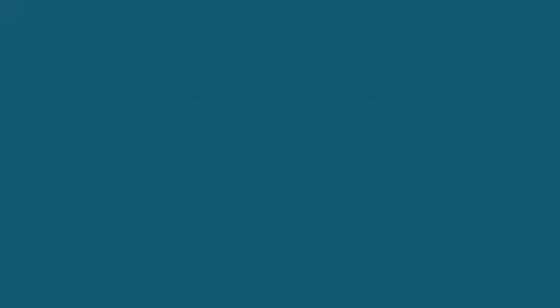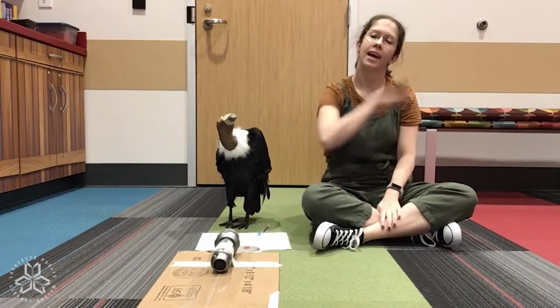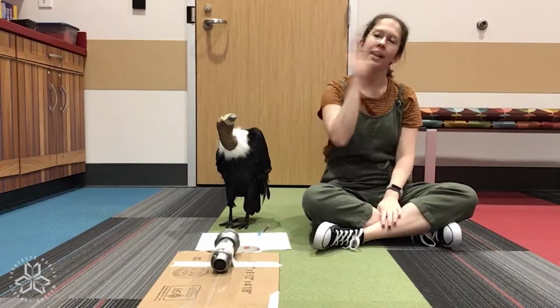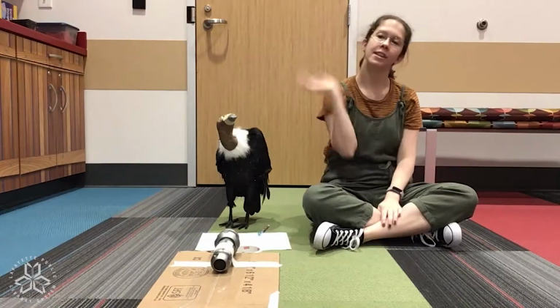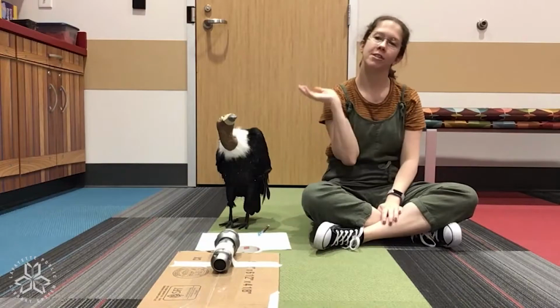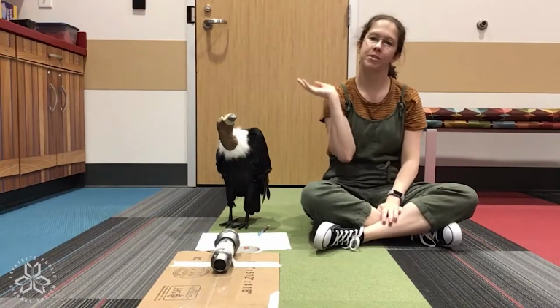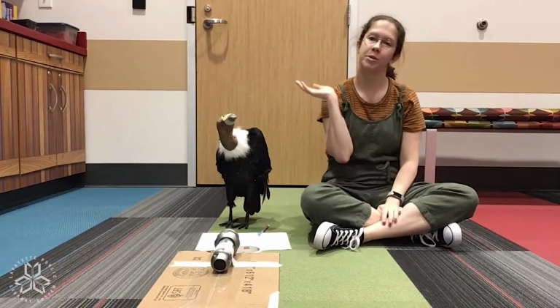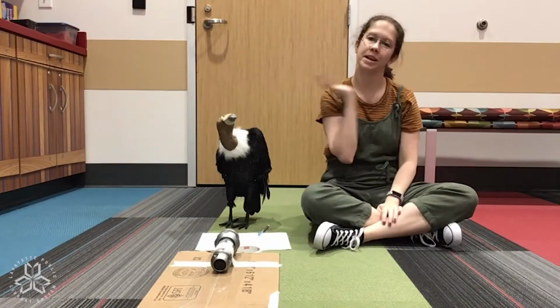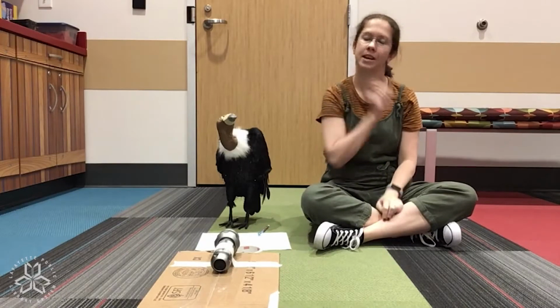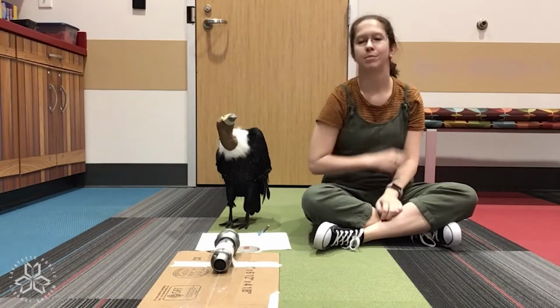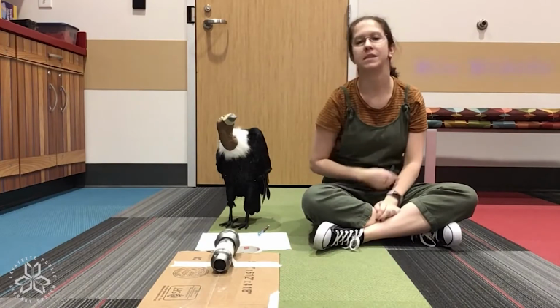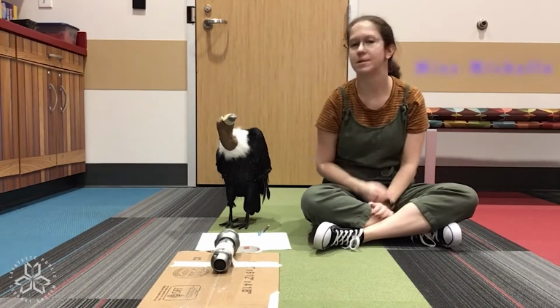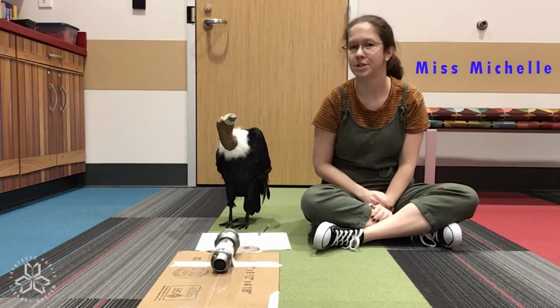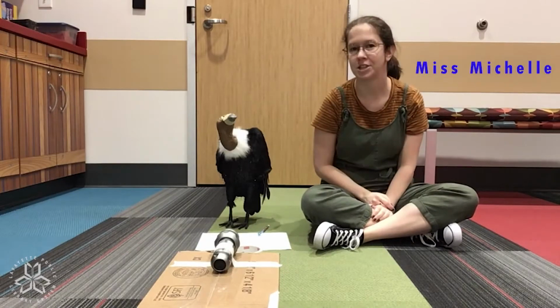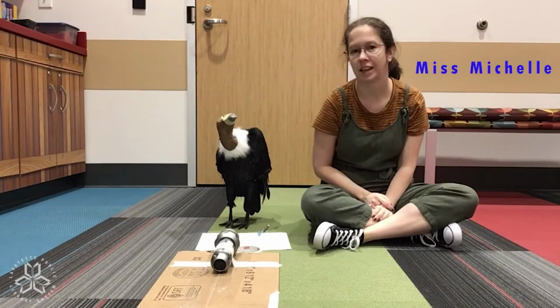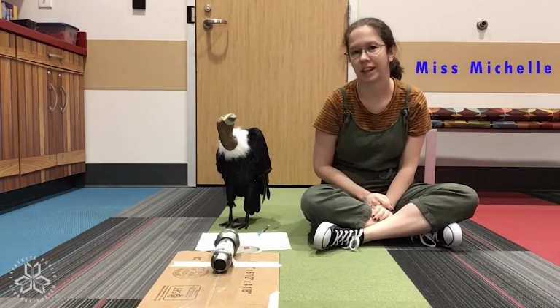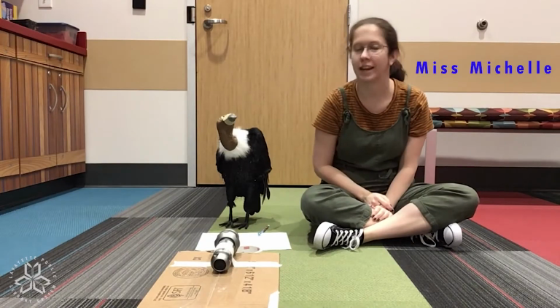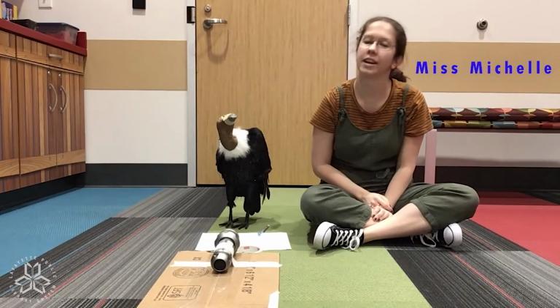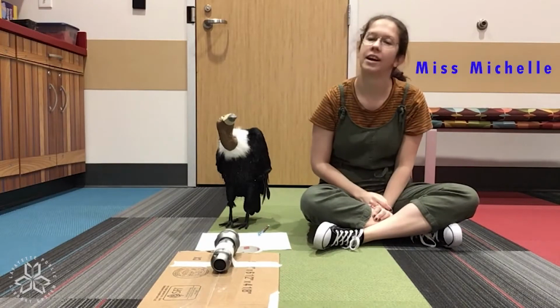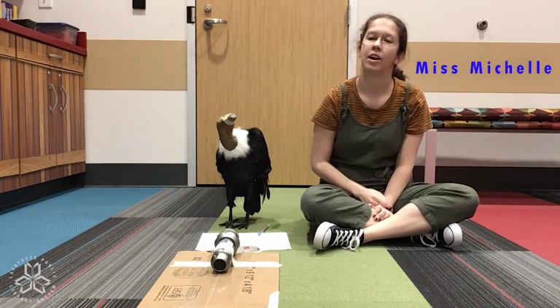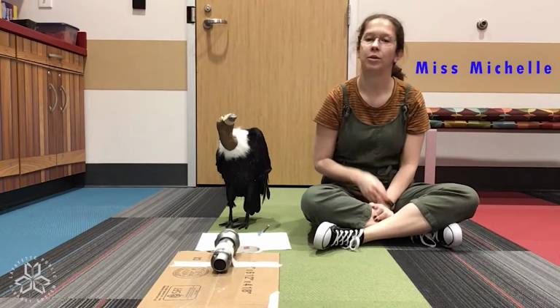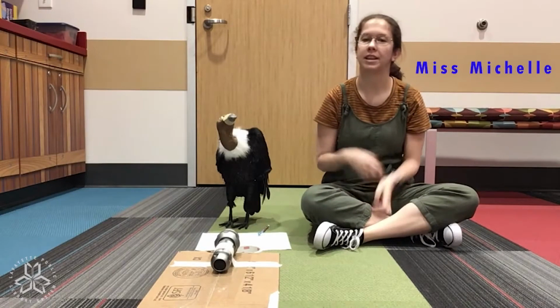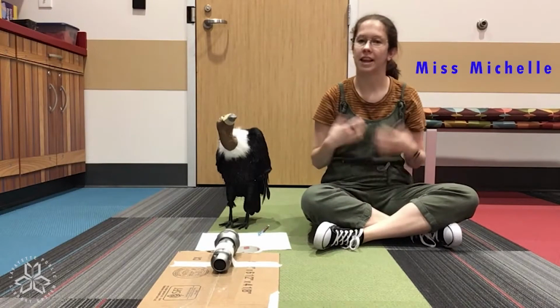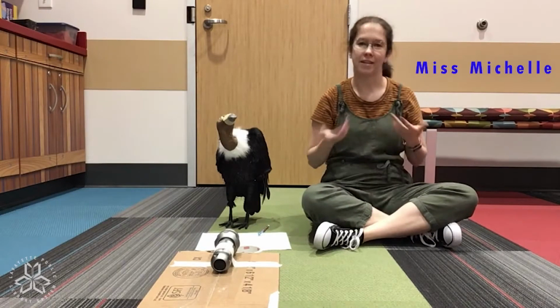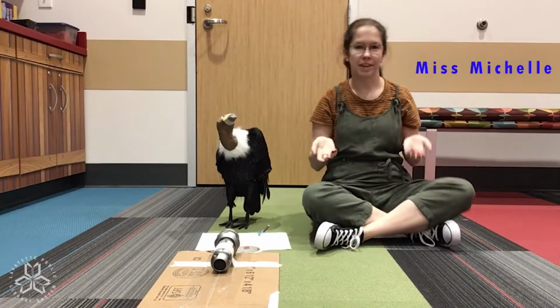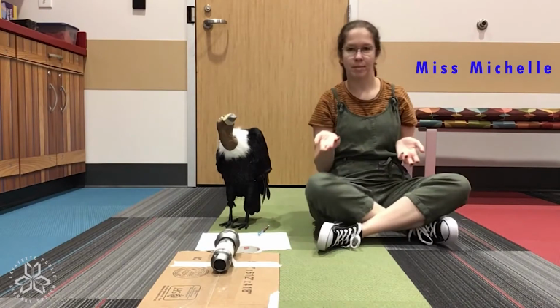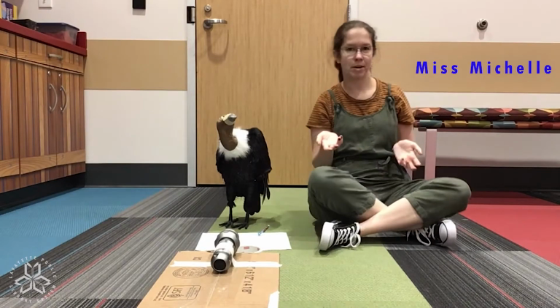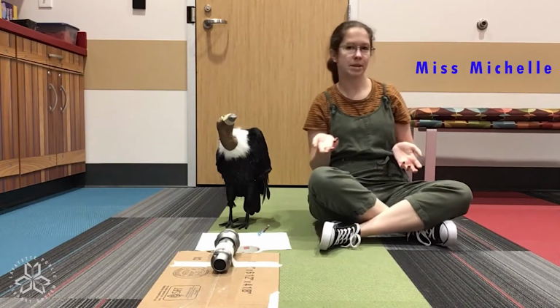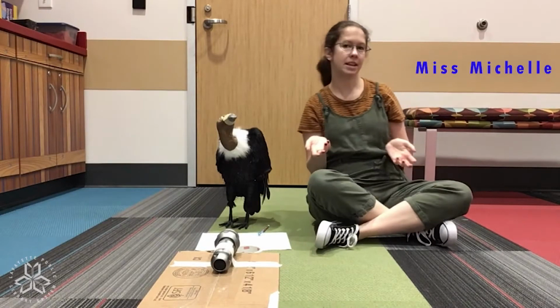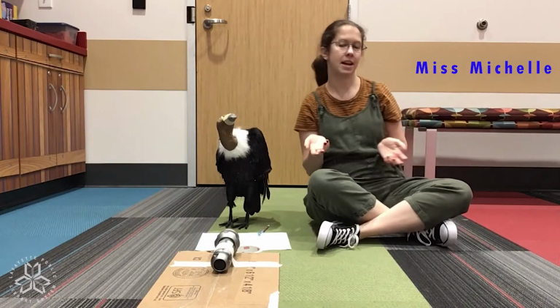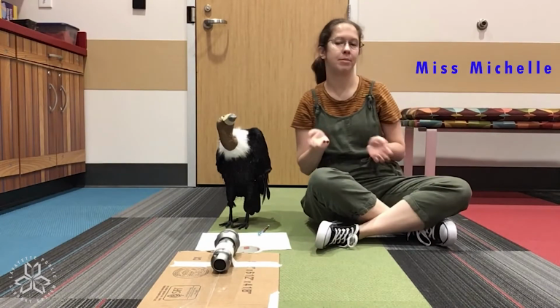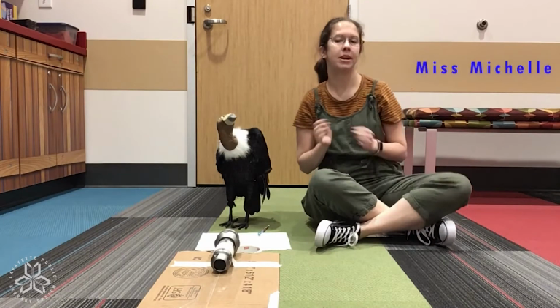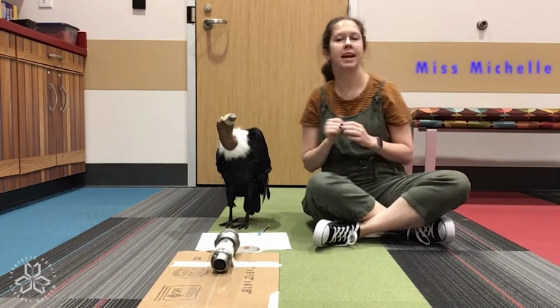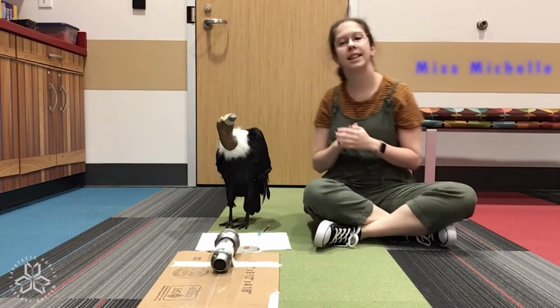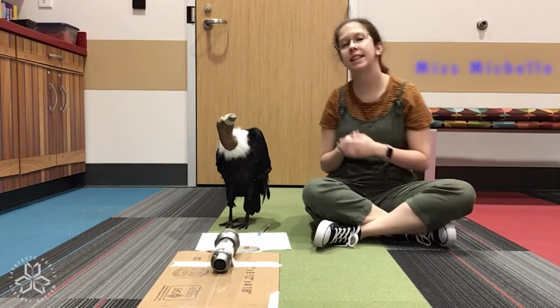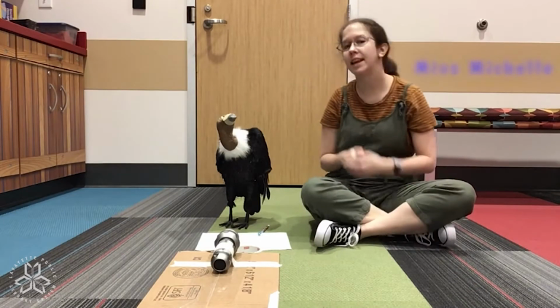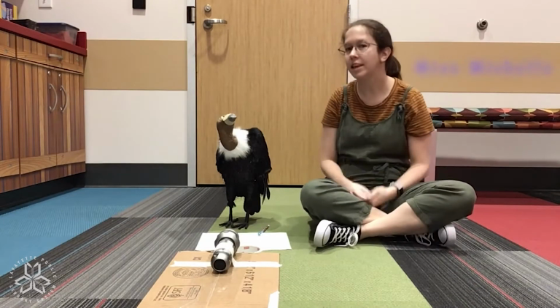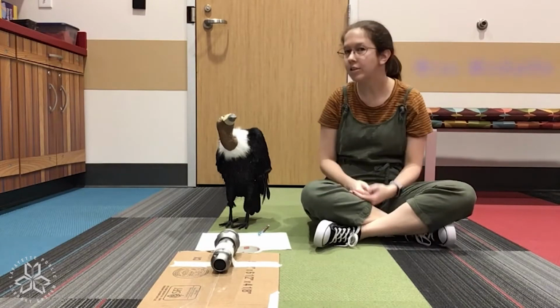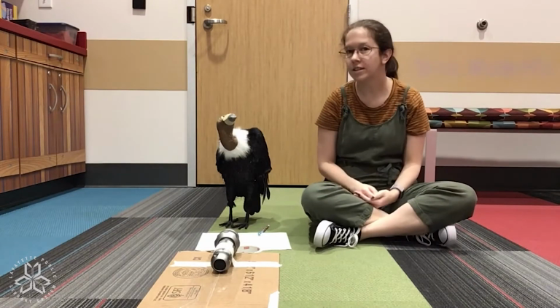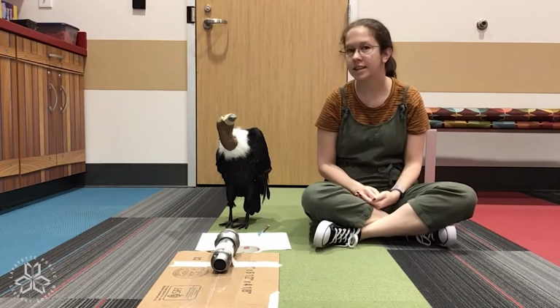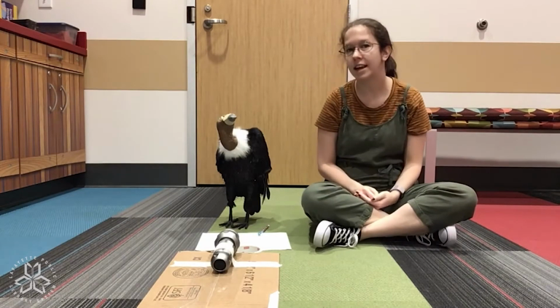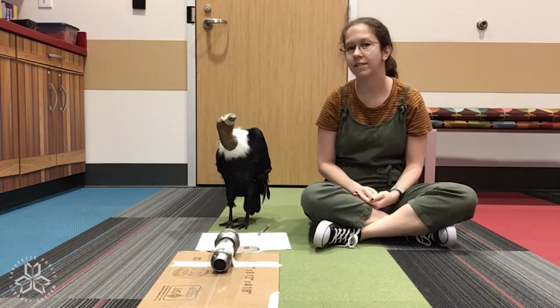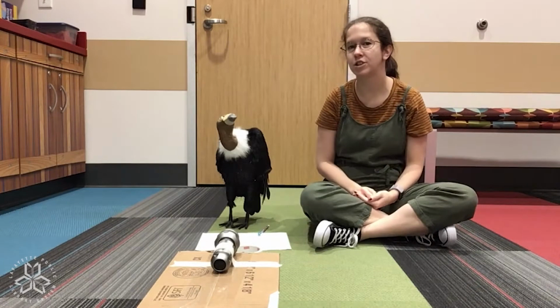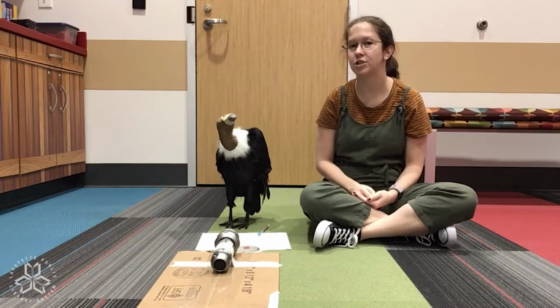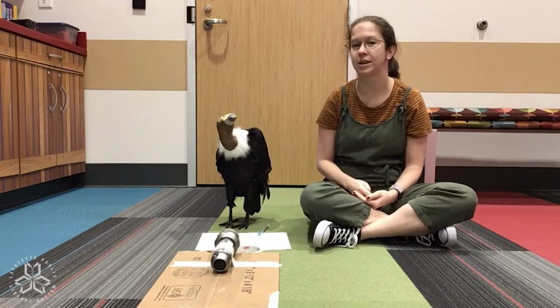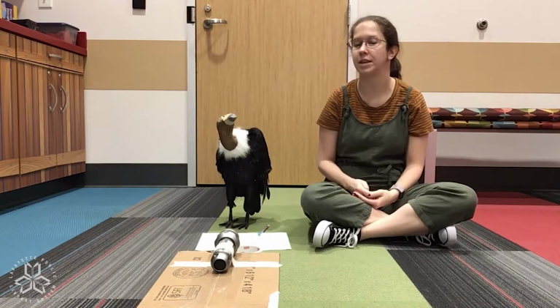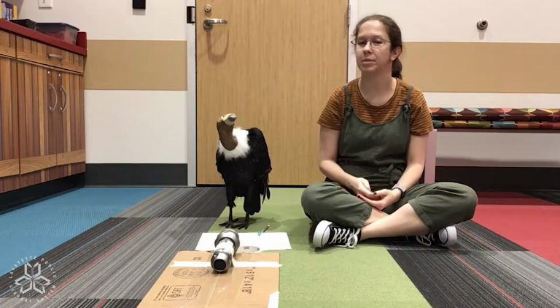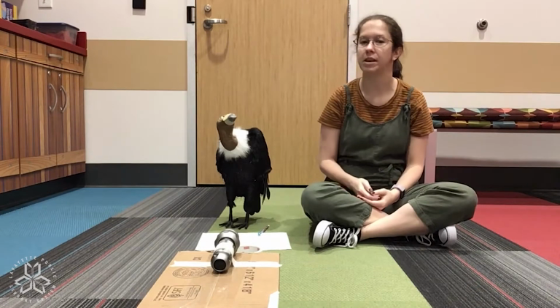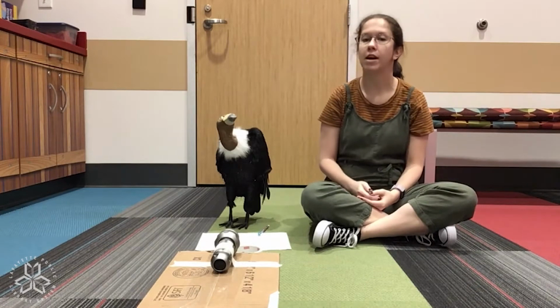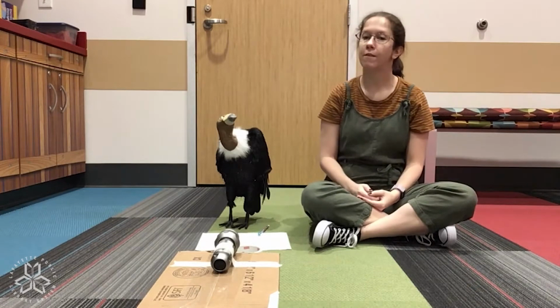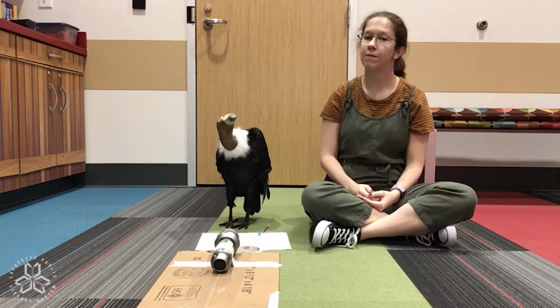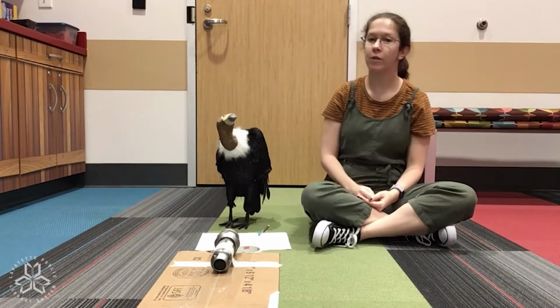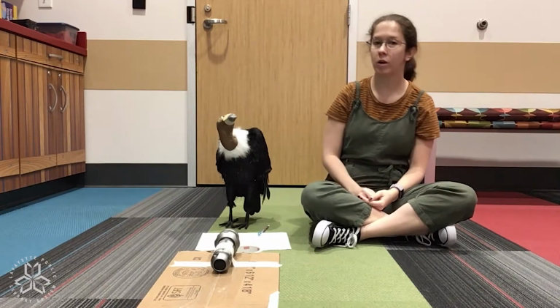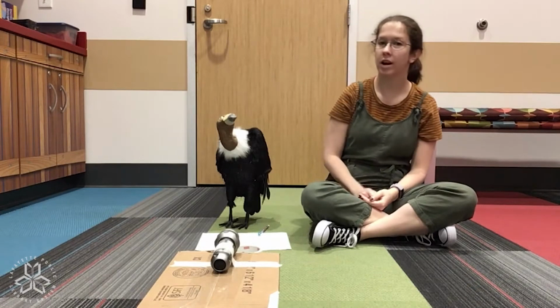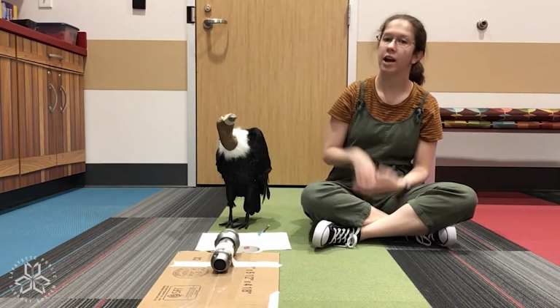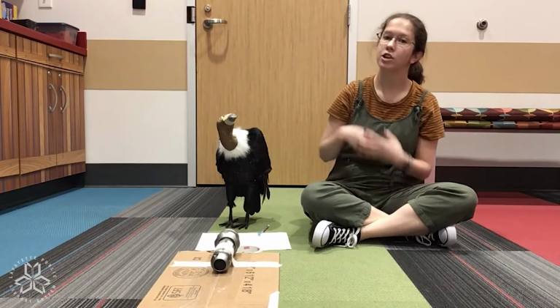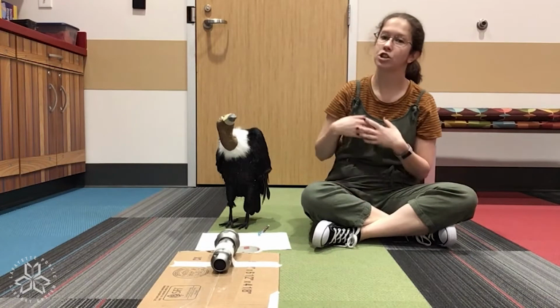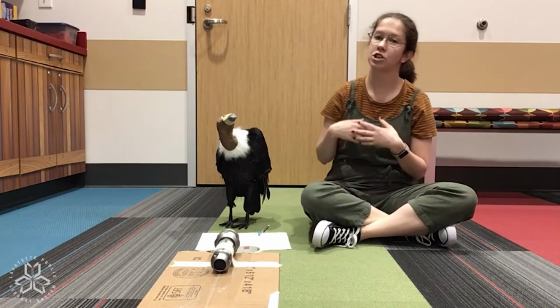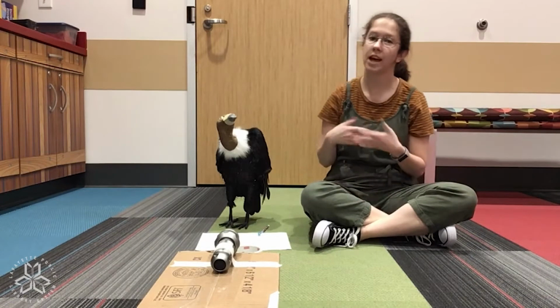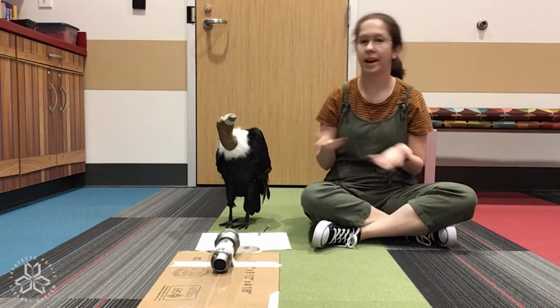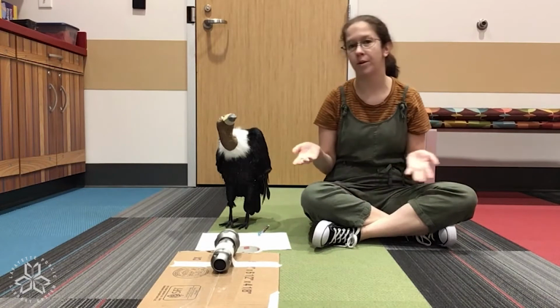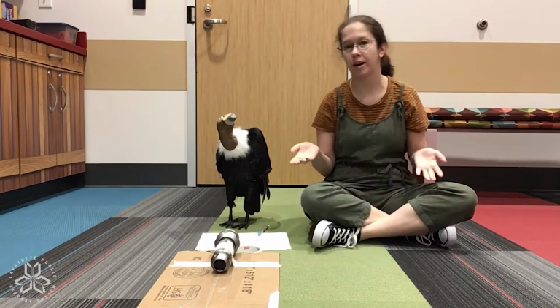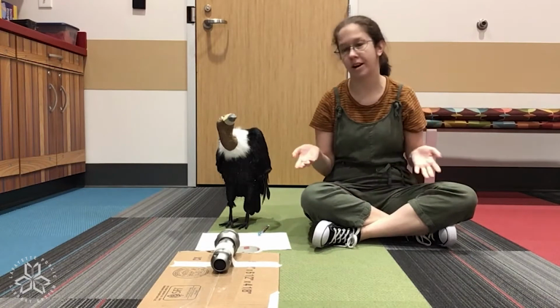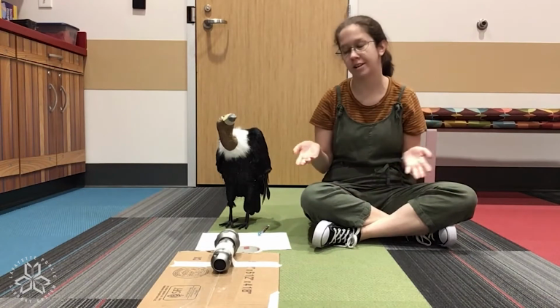Hello everyone! Miss Michelle here with the Lafayette Public Library, and thank you for joining me today for shadow art.